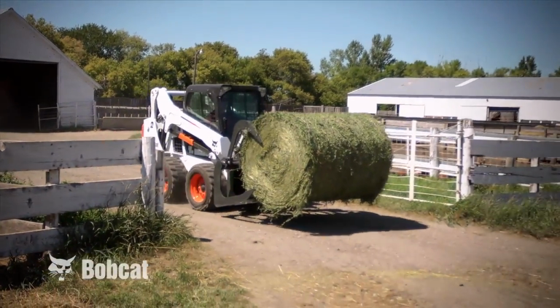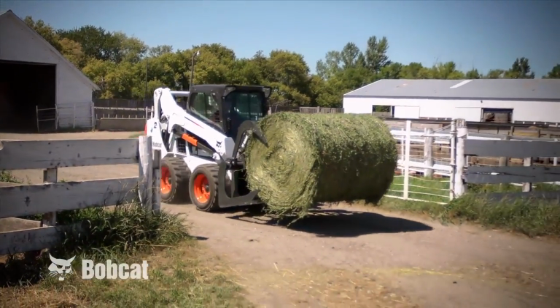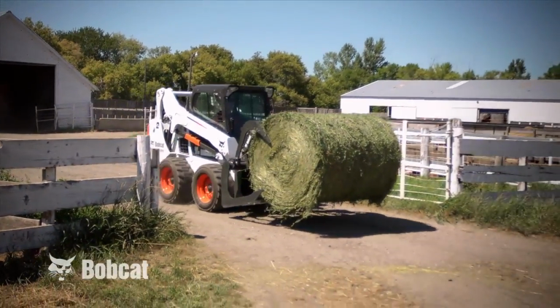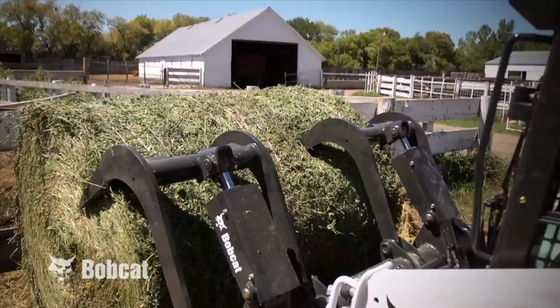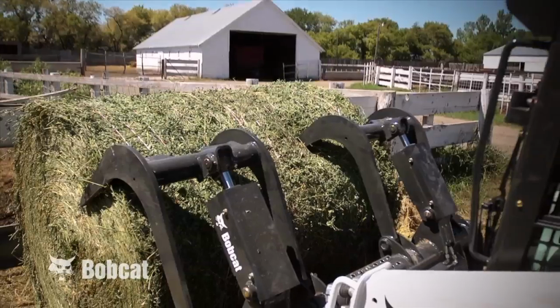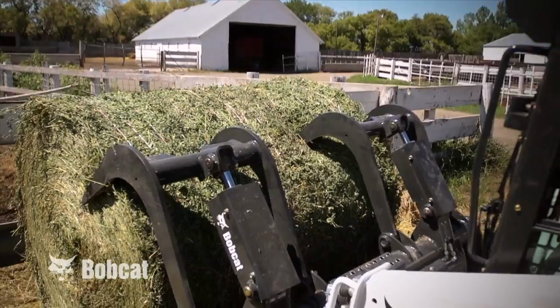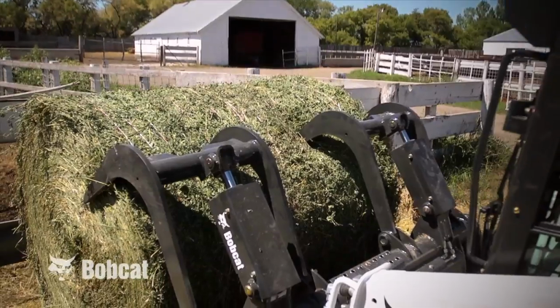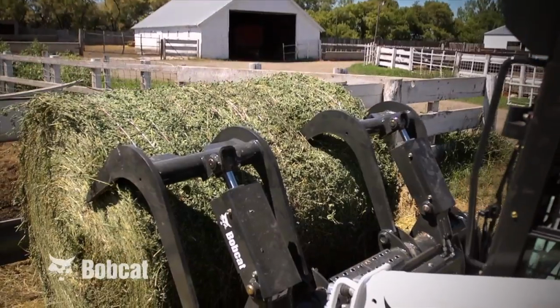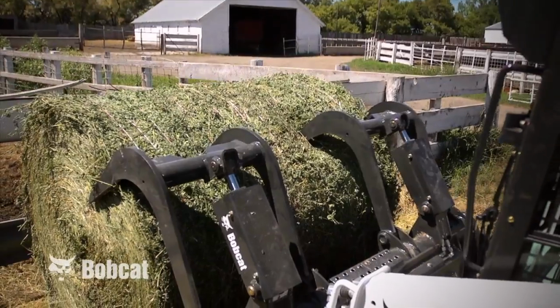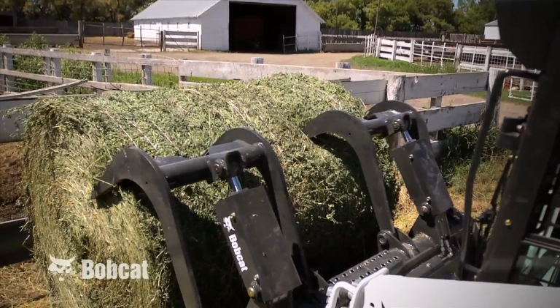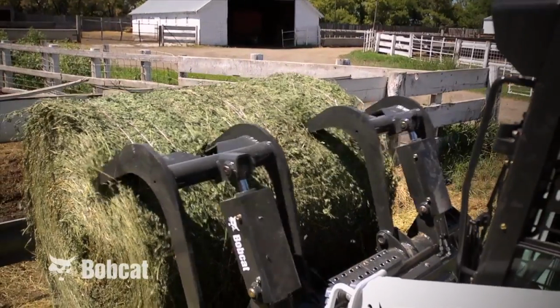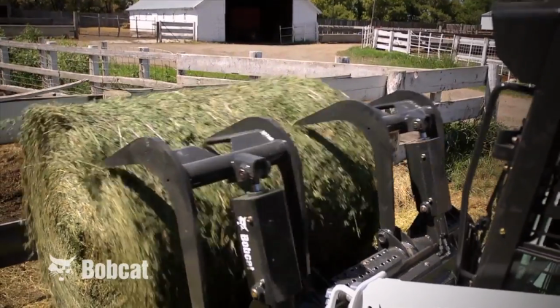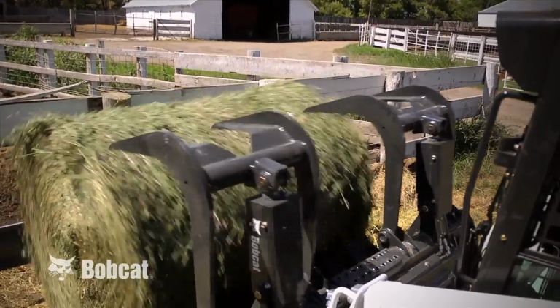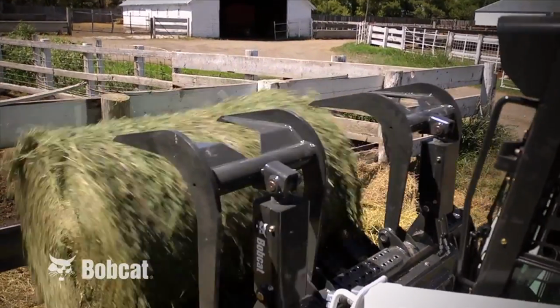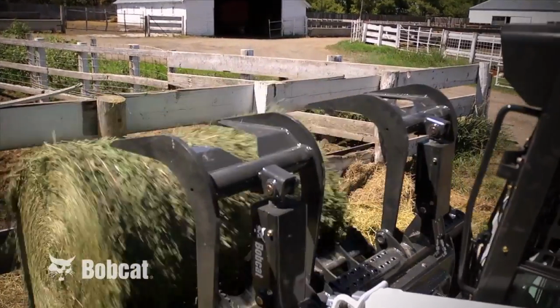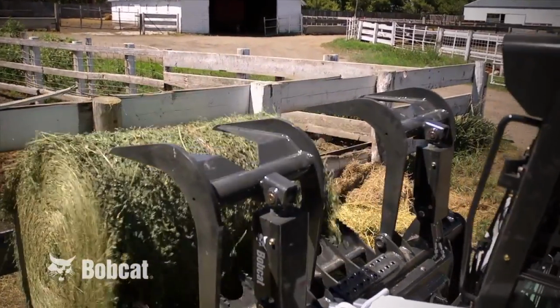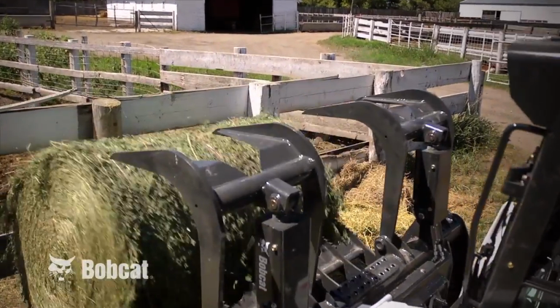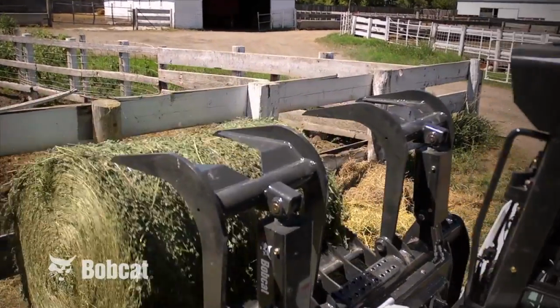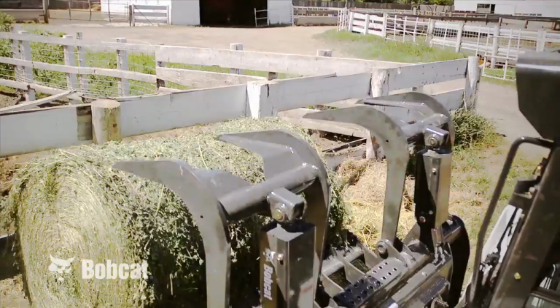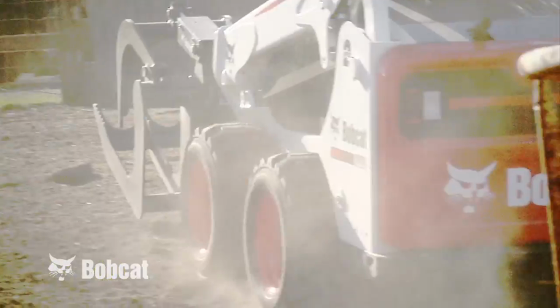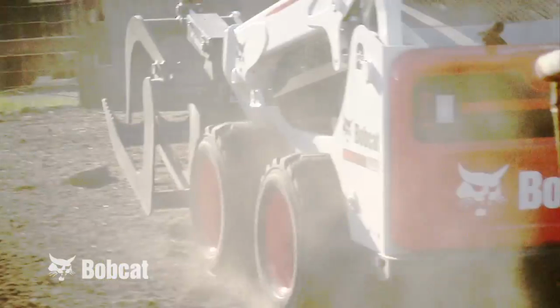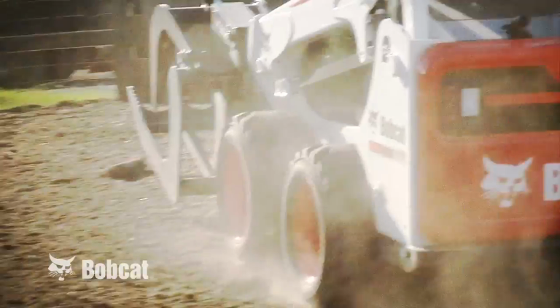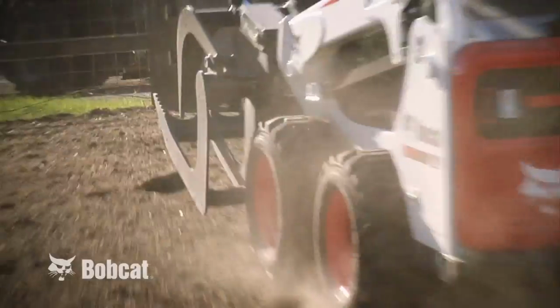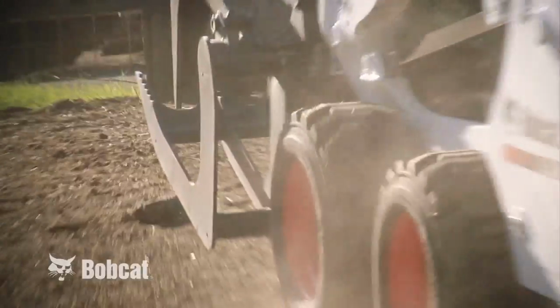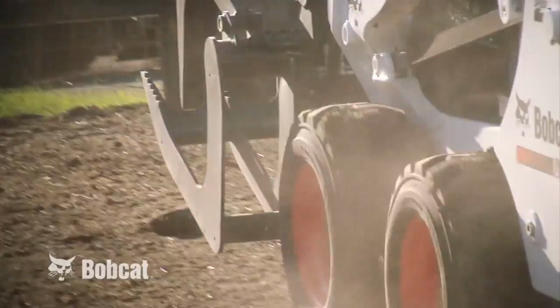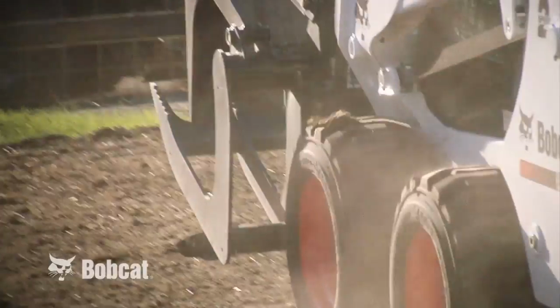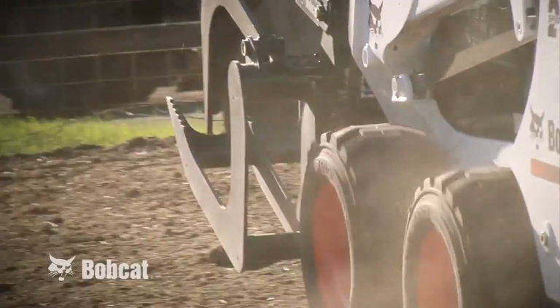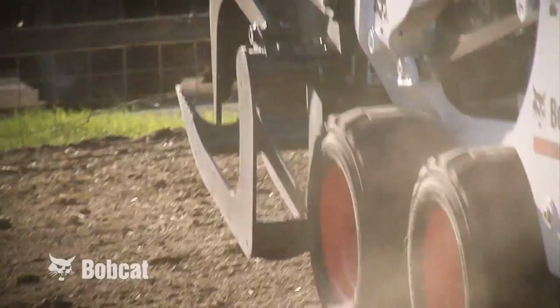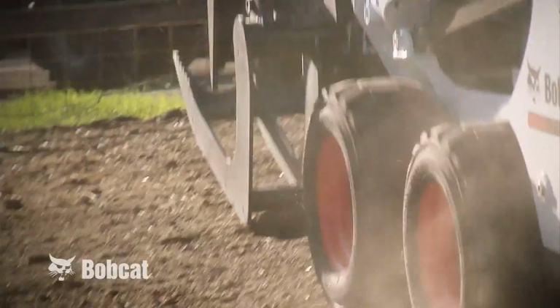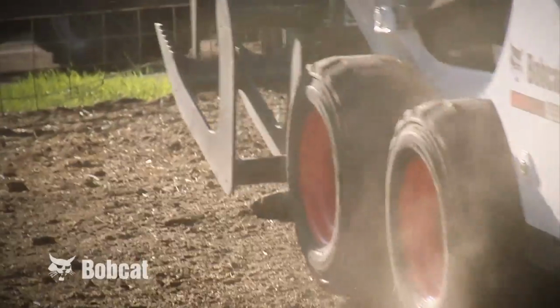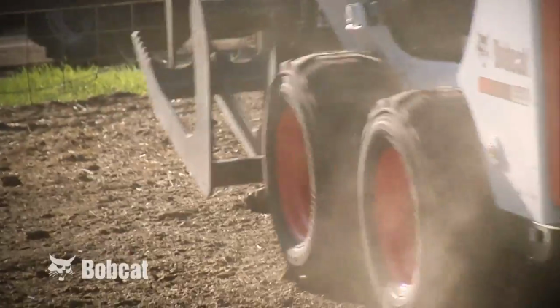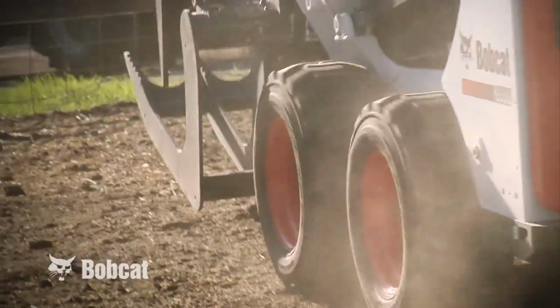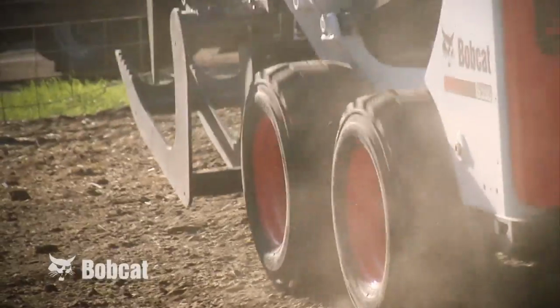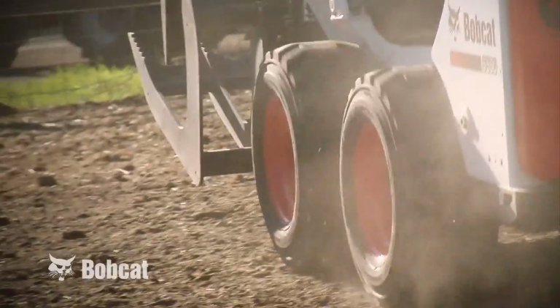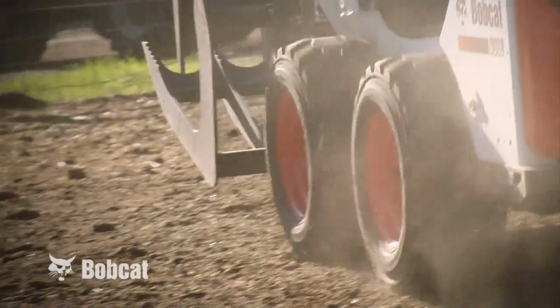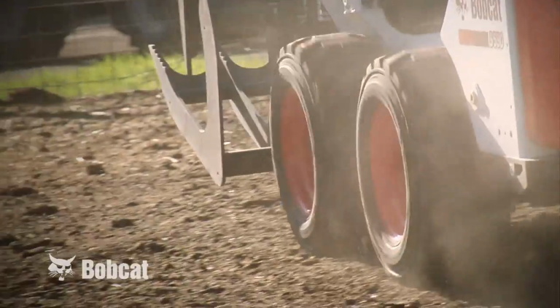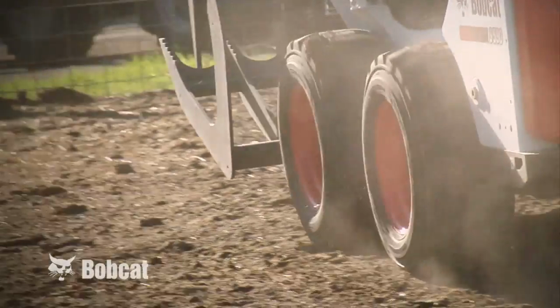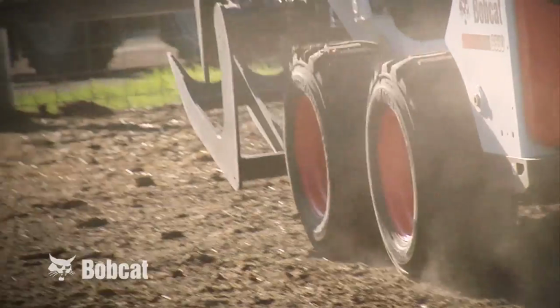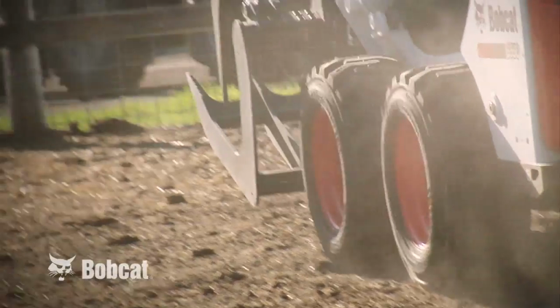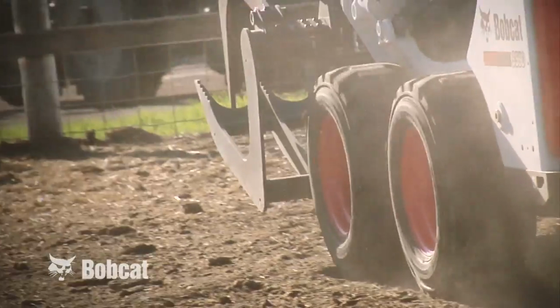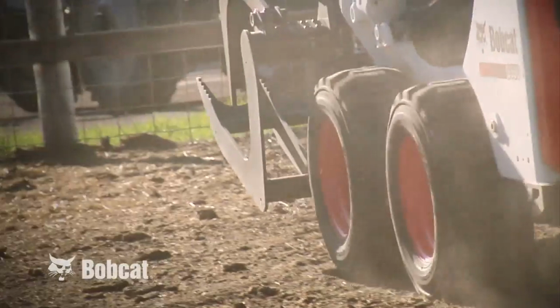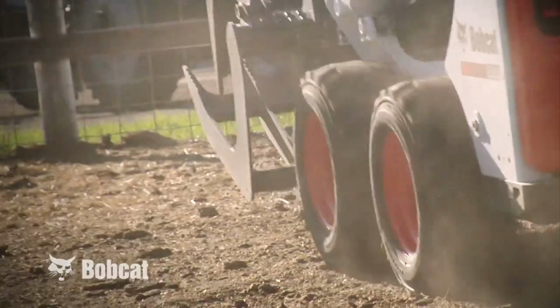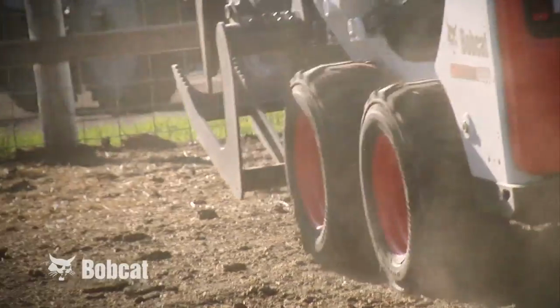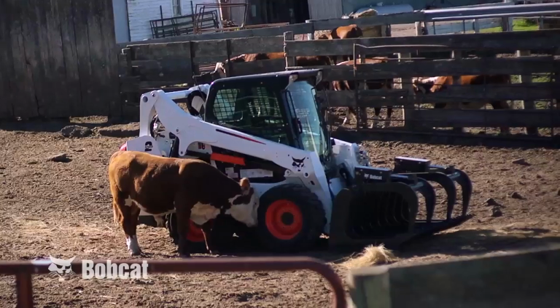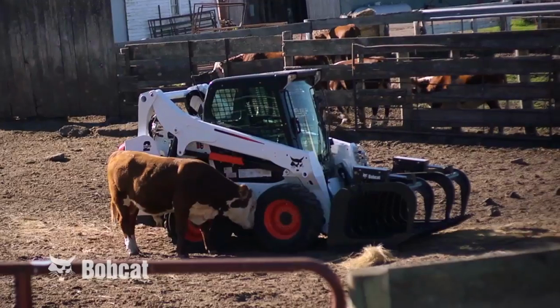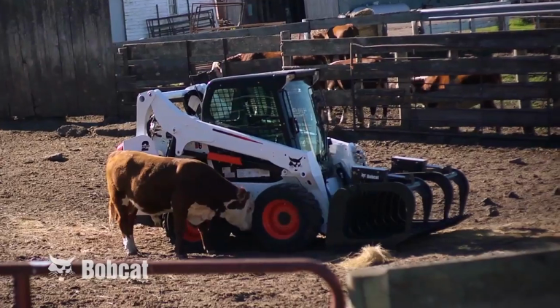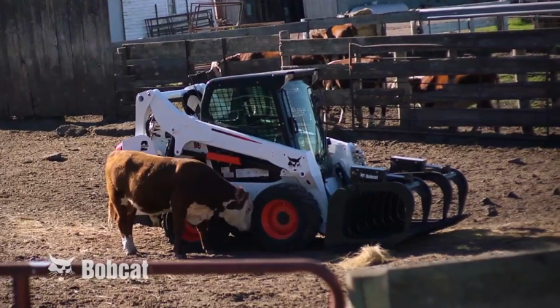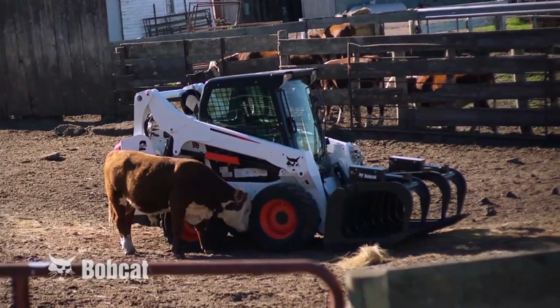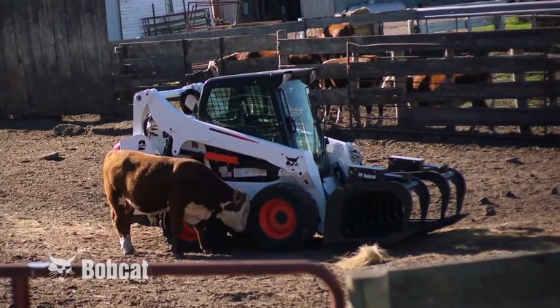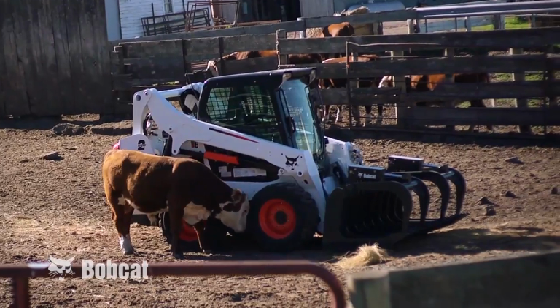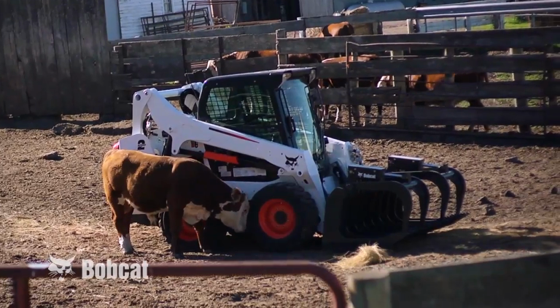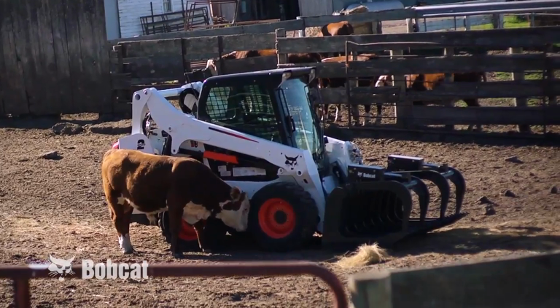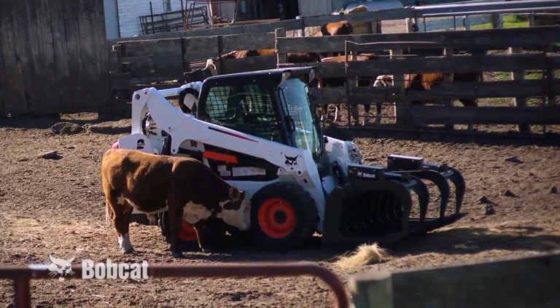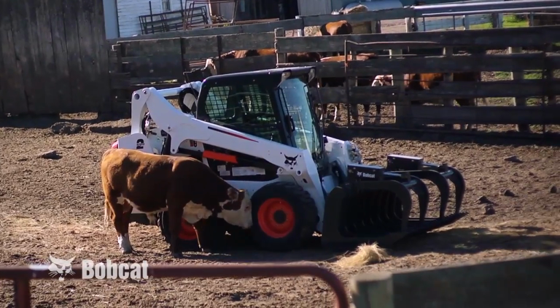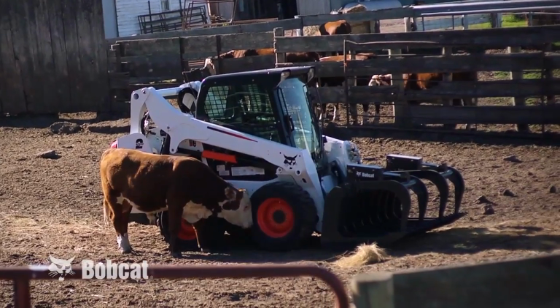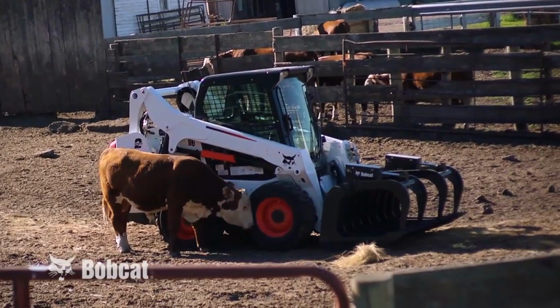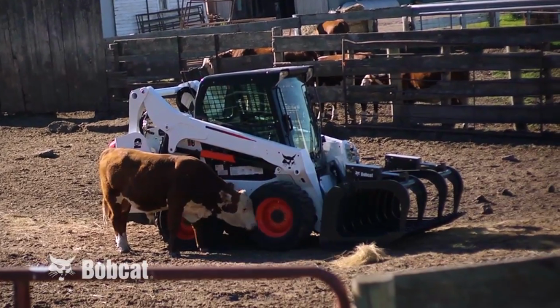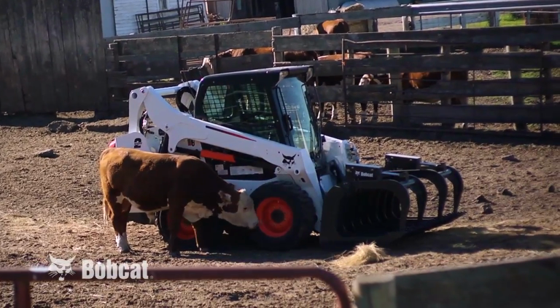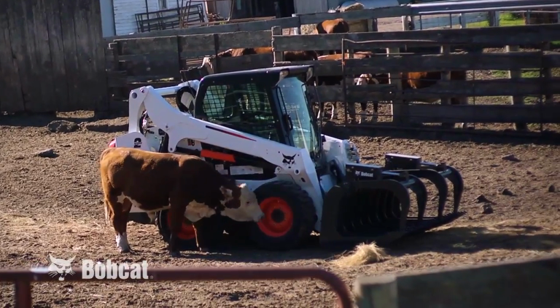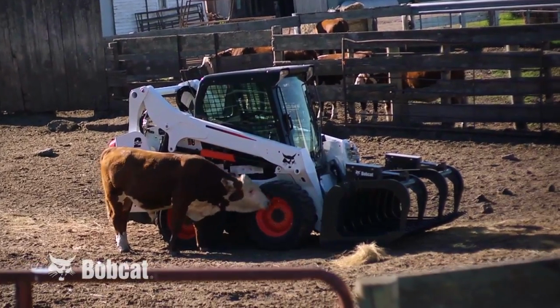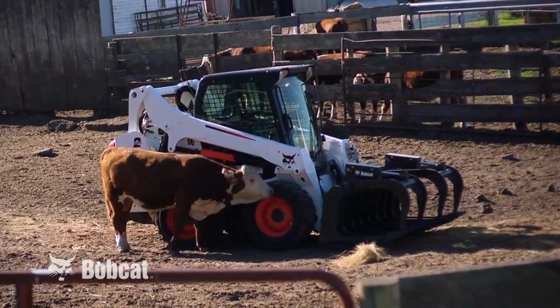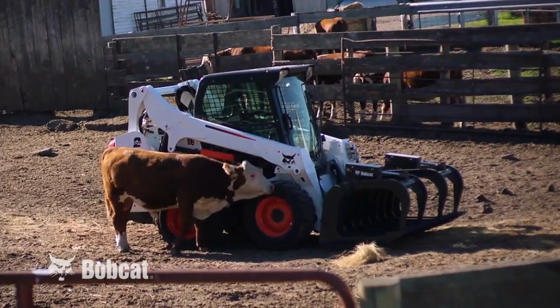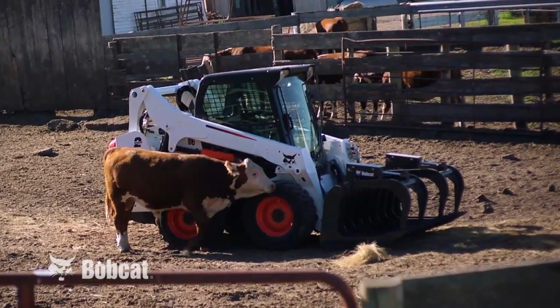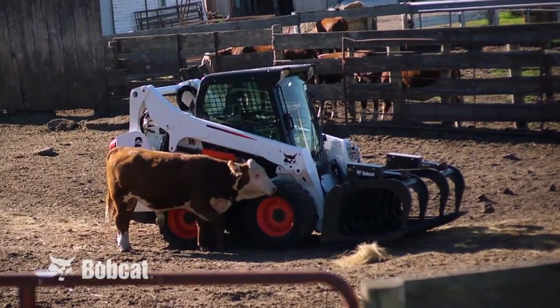Experience harmony between your machine and the work you need to do. Bobcat M-Series Loaders.